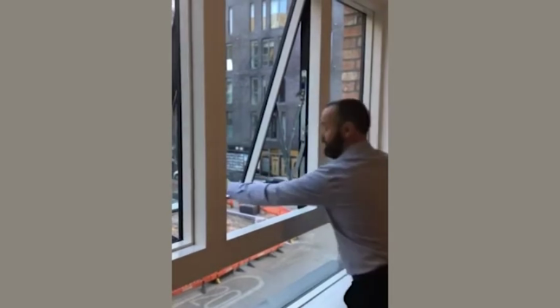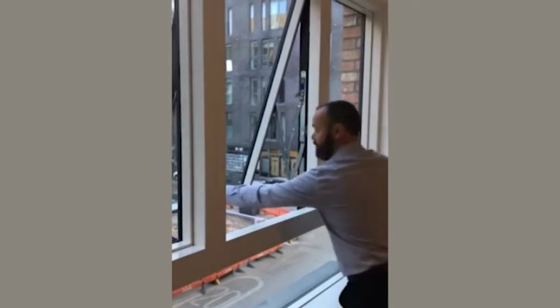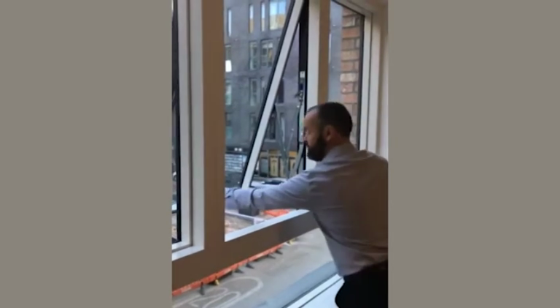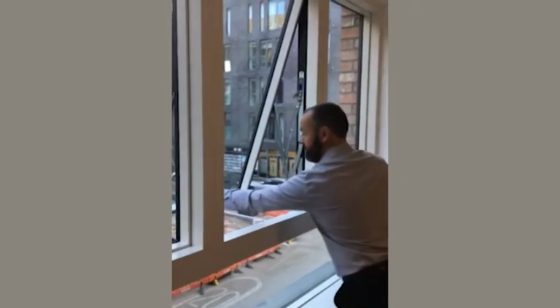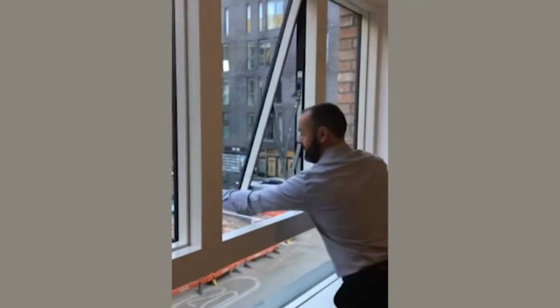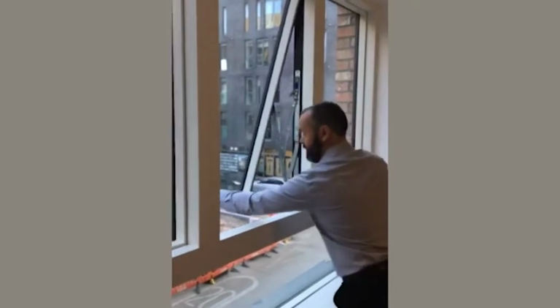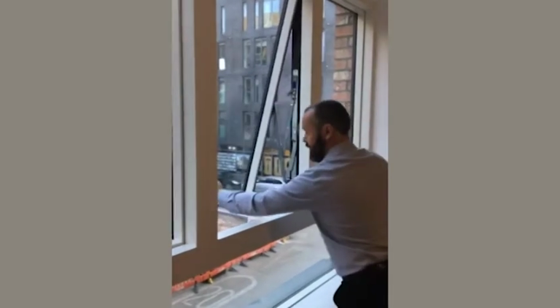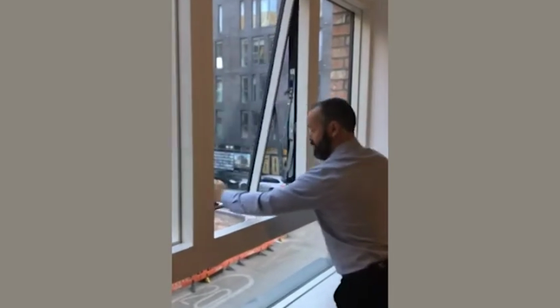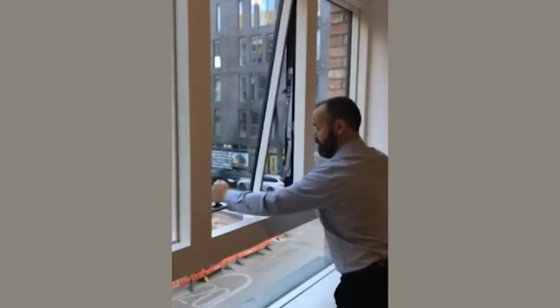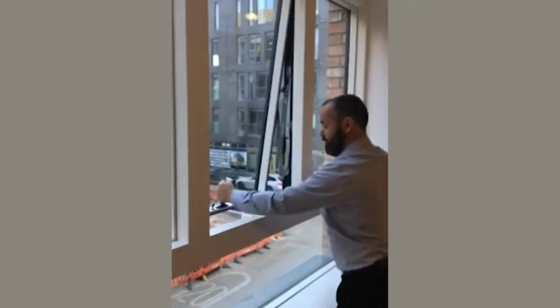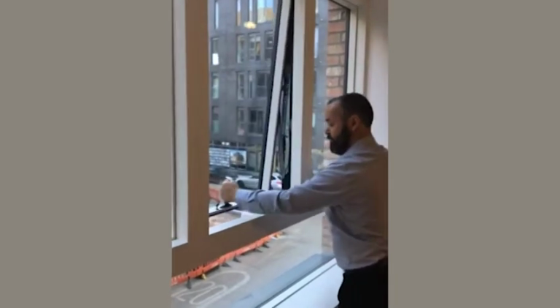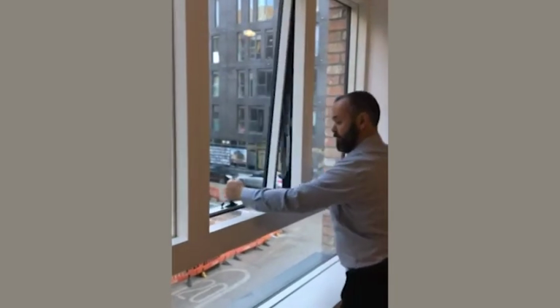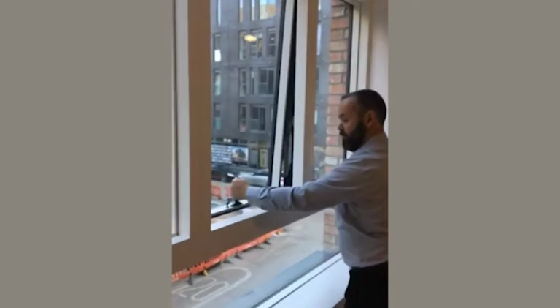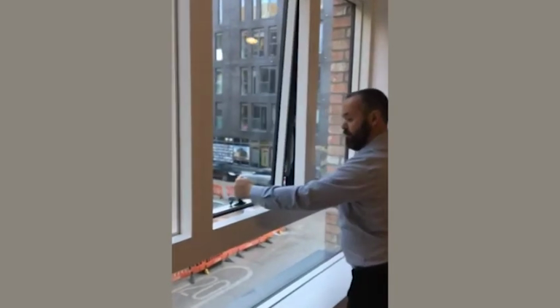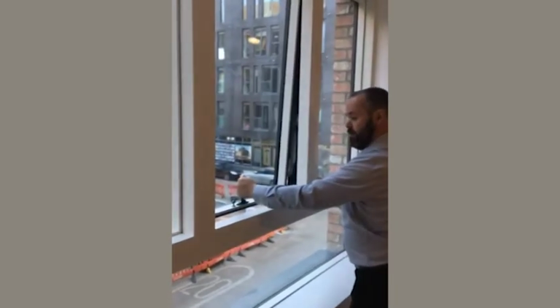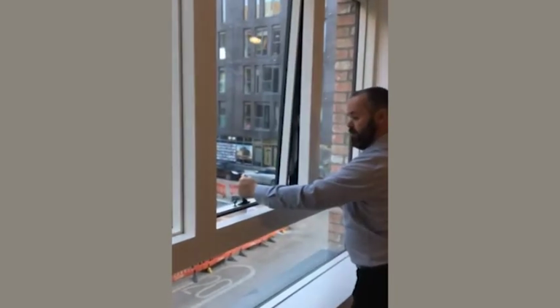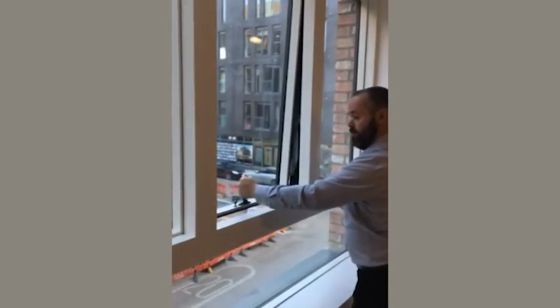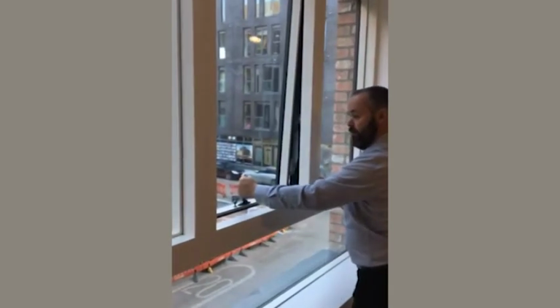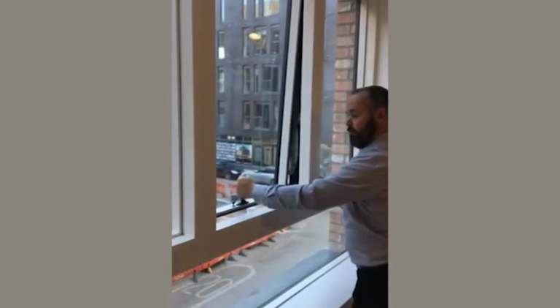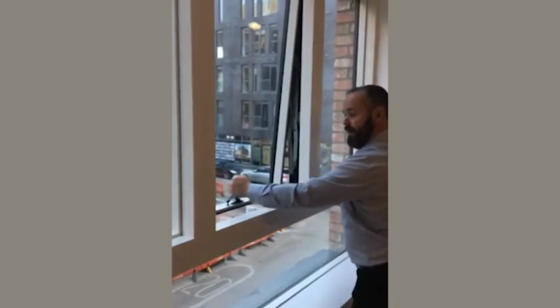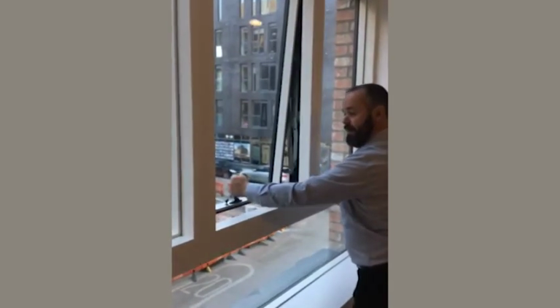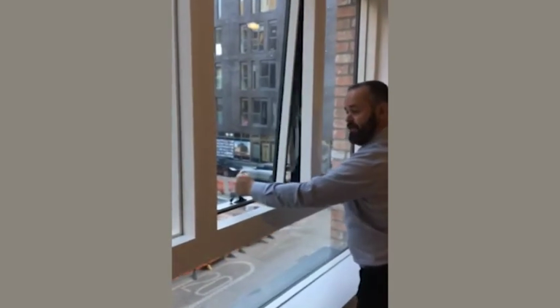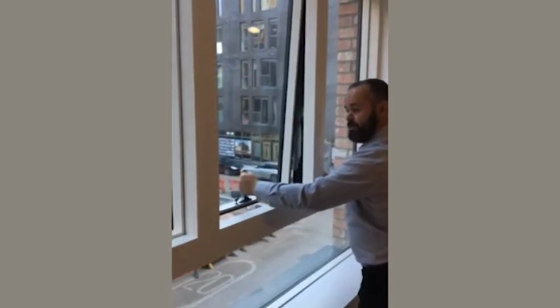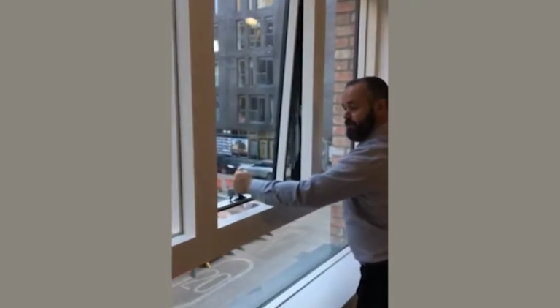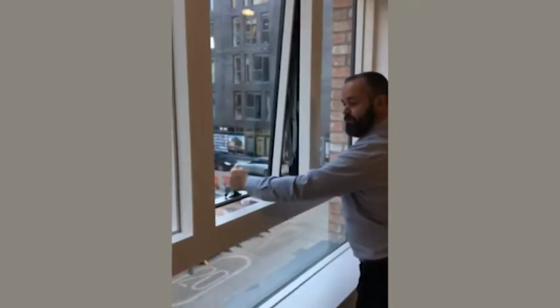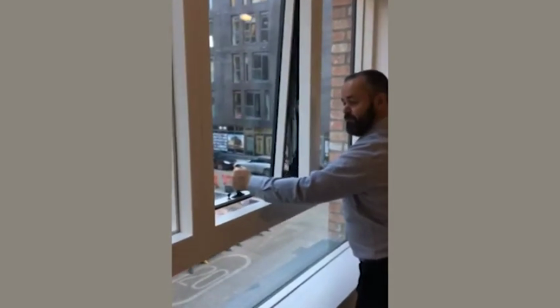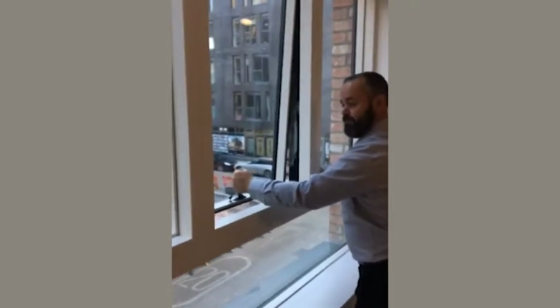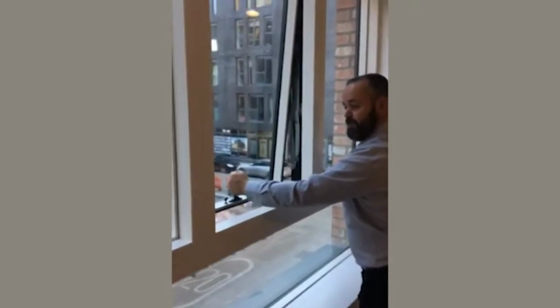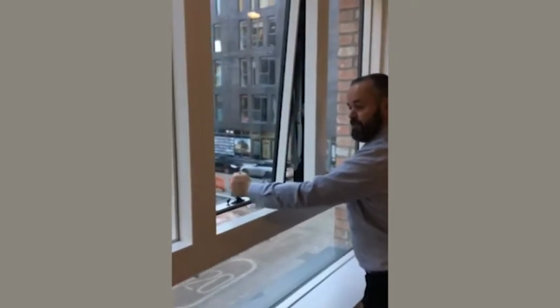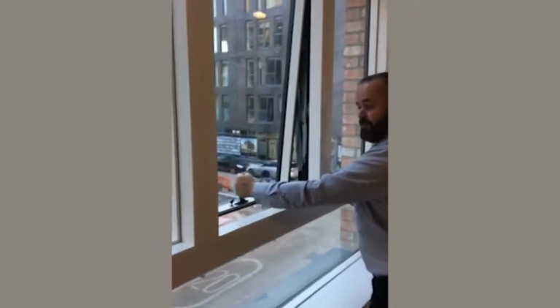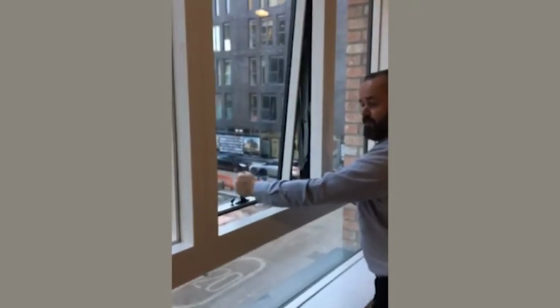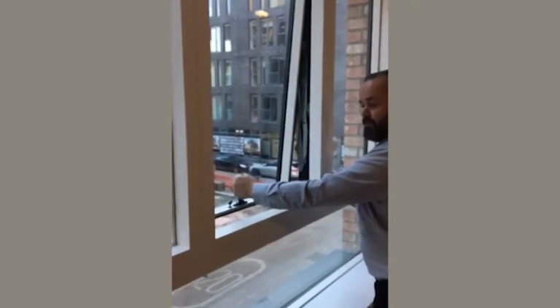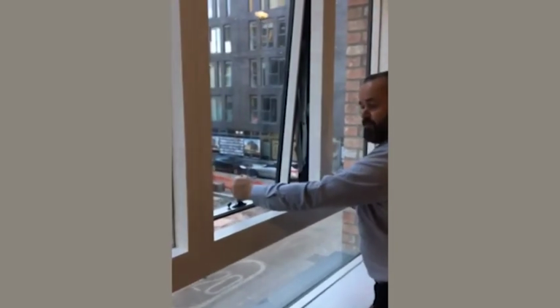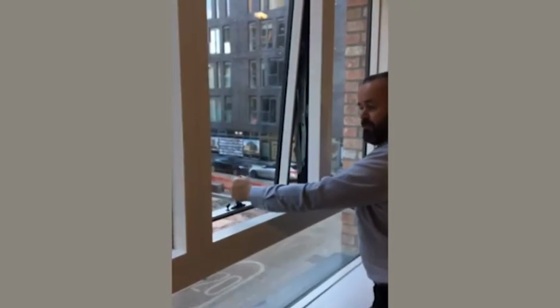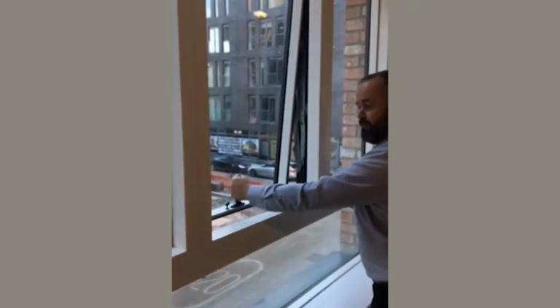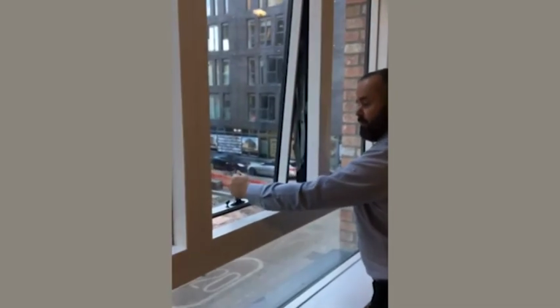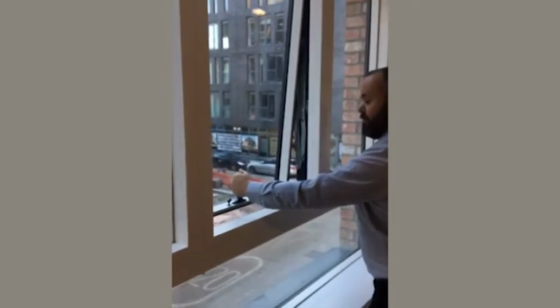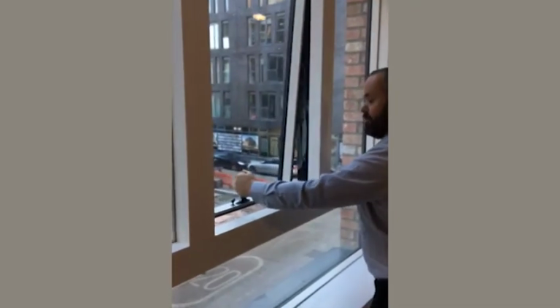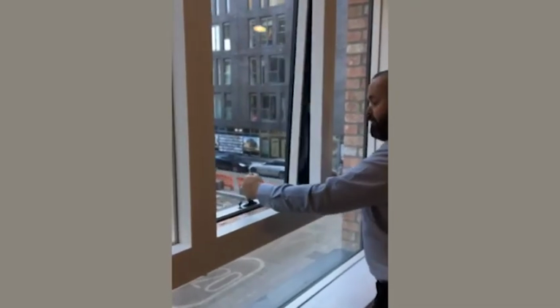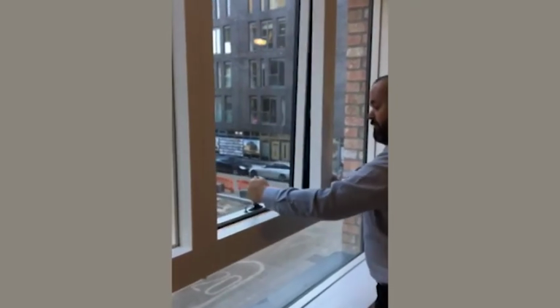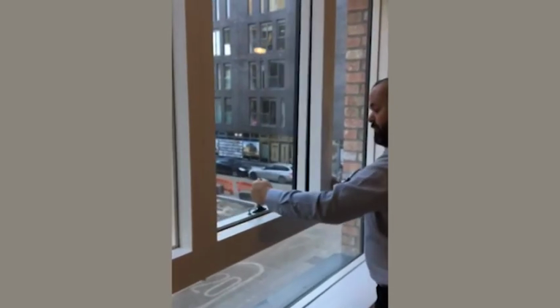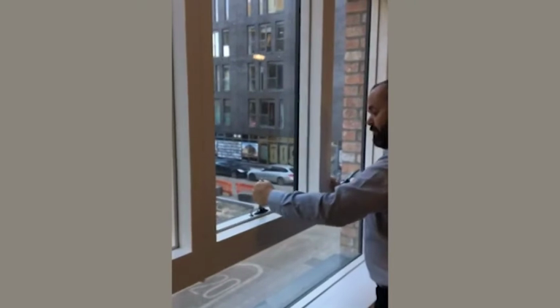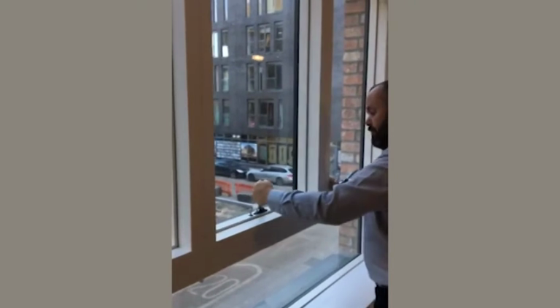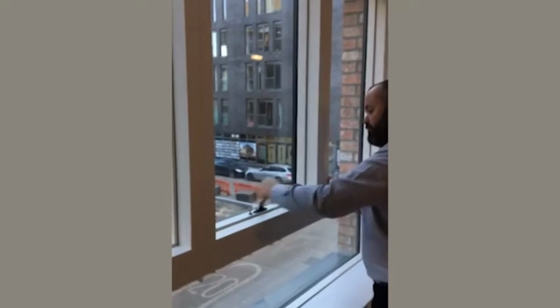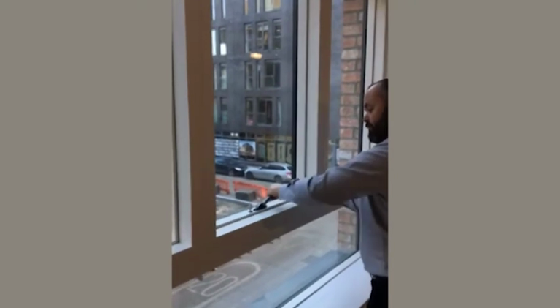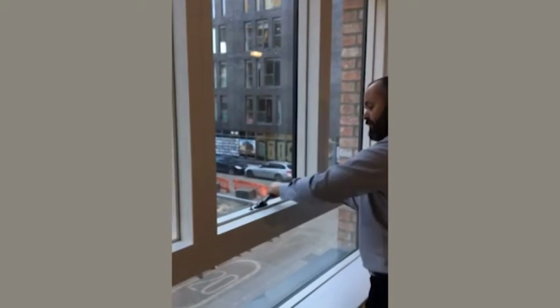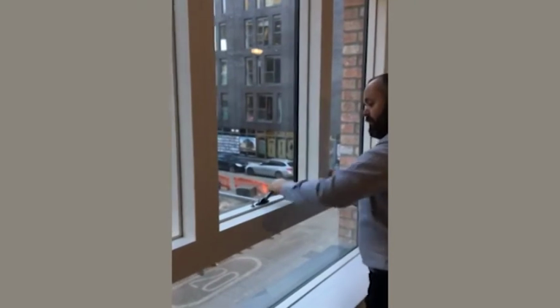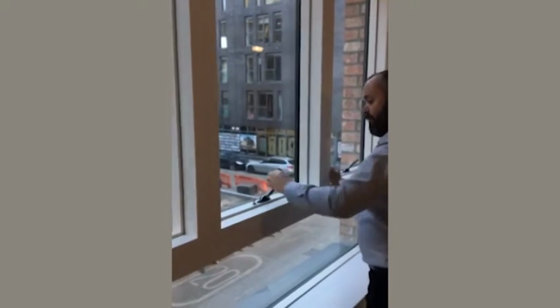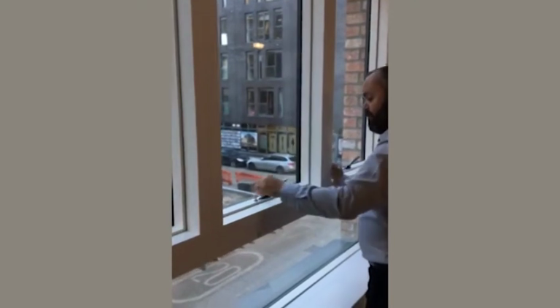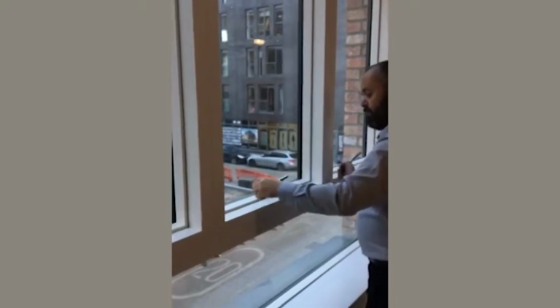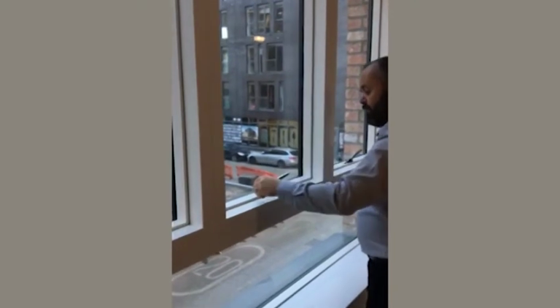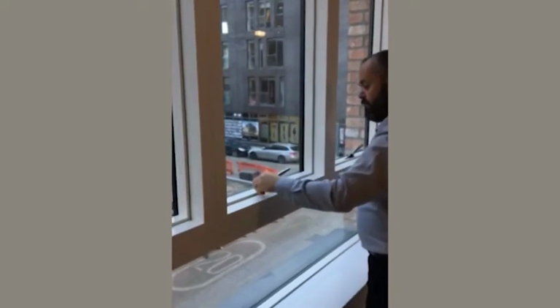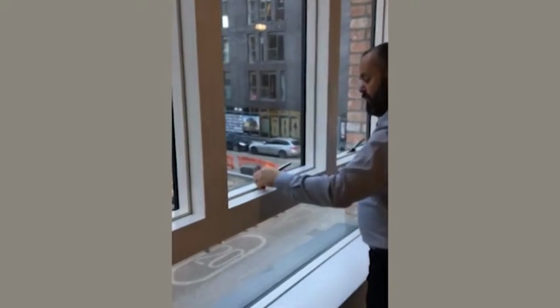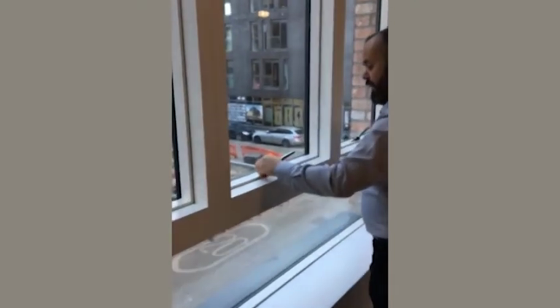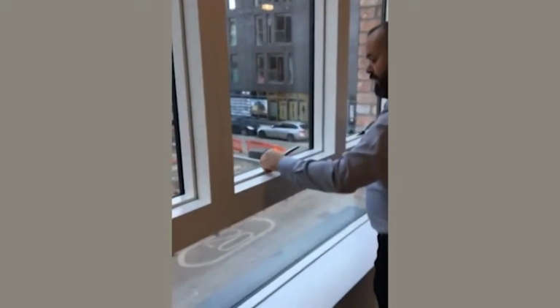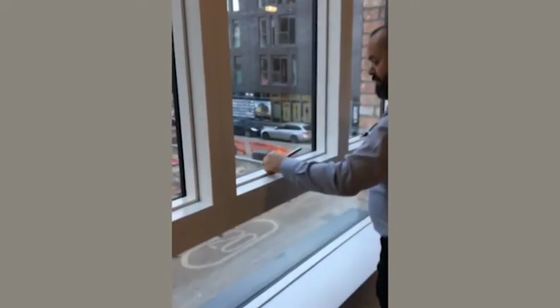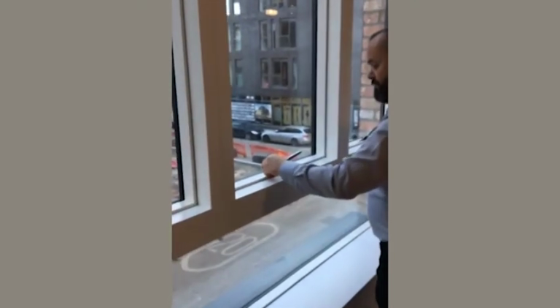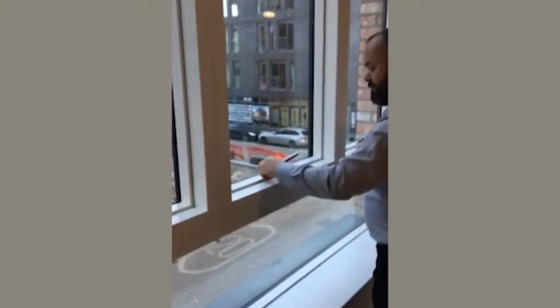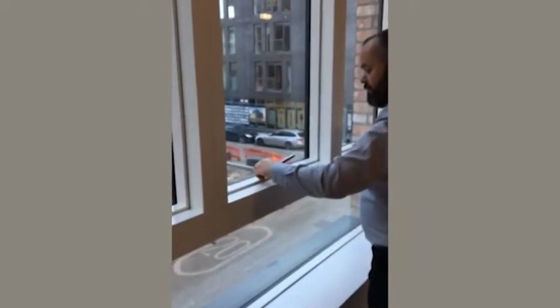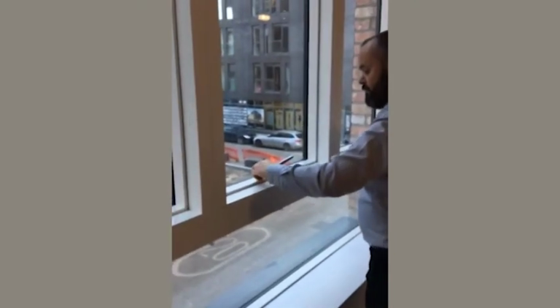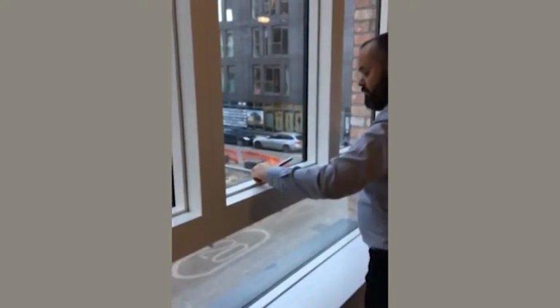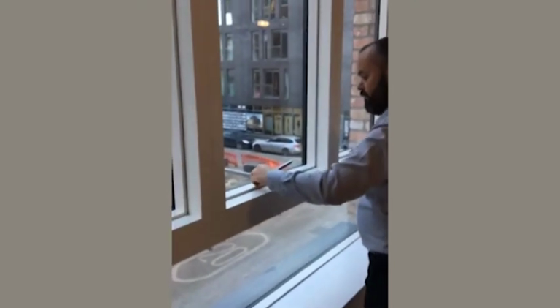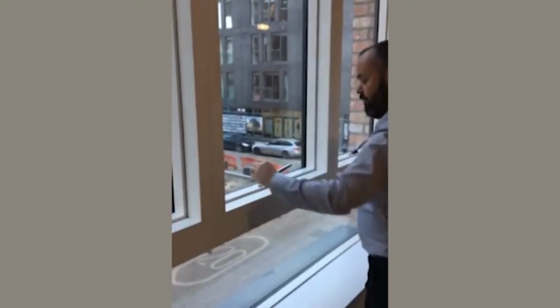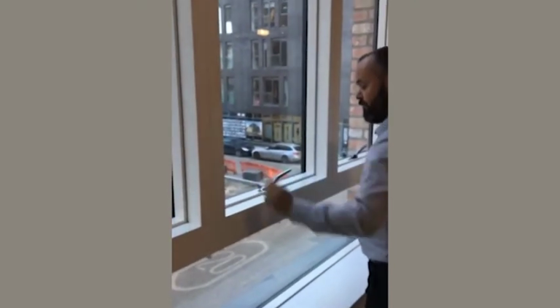If we close the window now, it will lock back into a restricted position — close the window and lock.